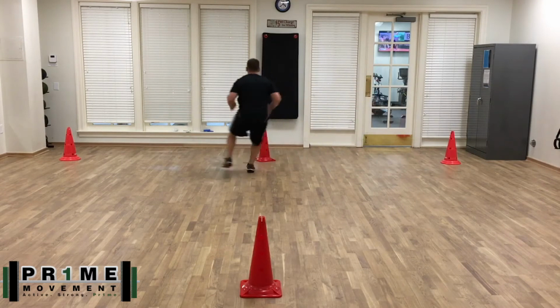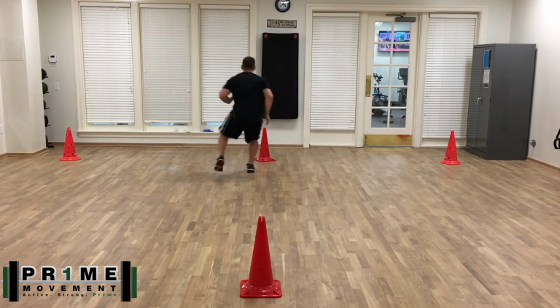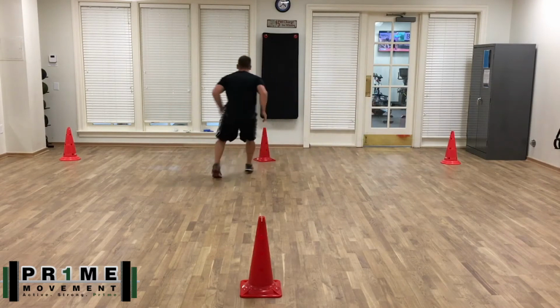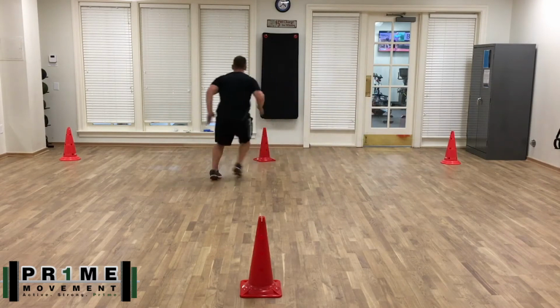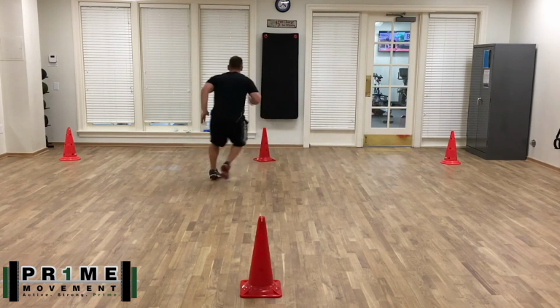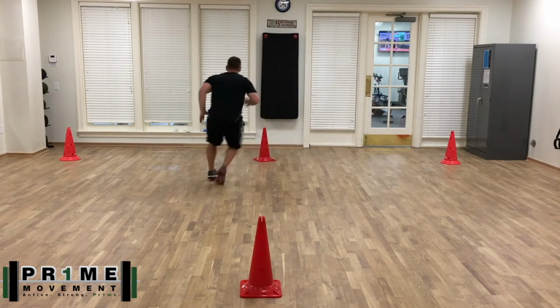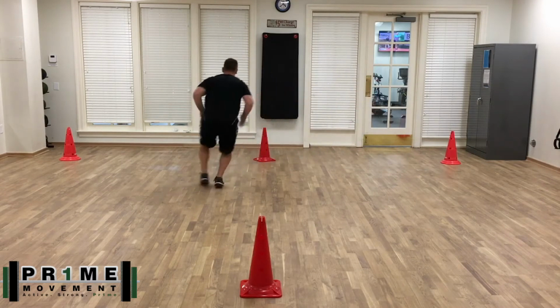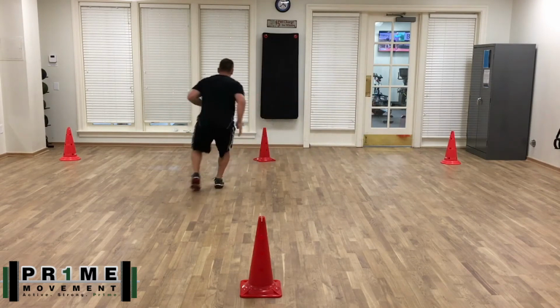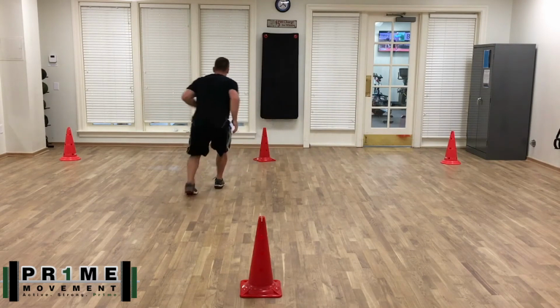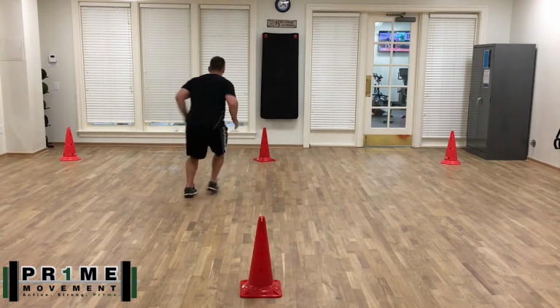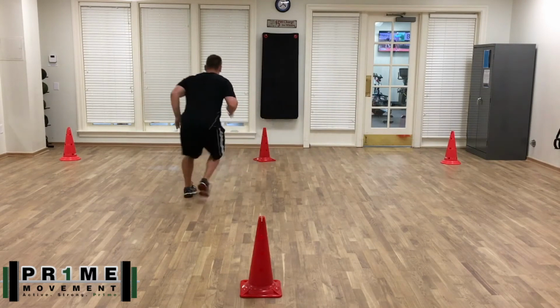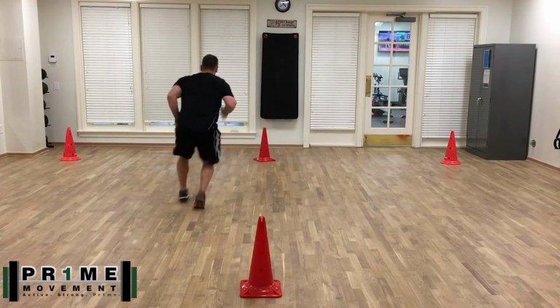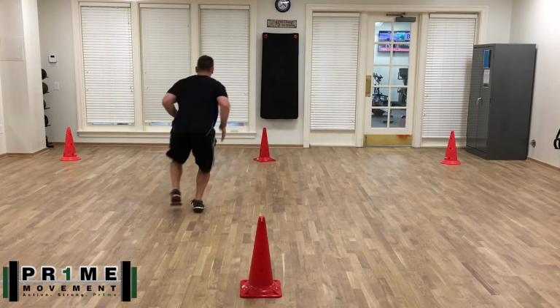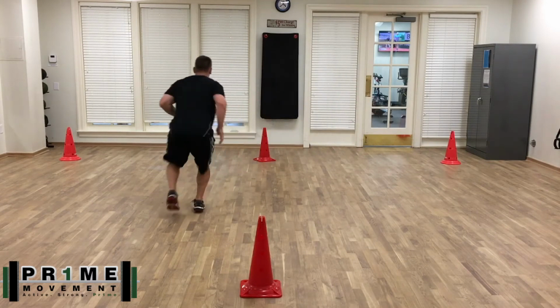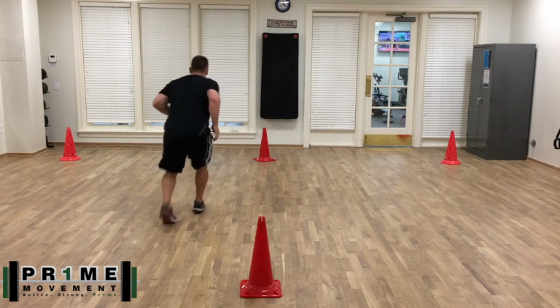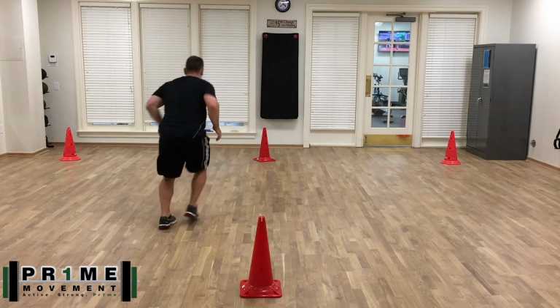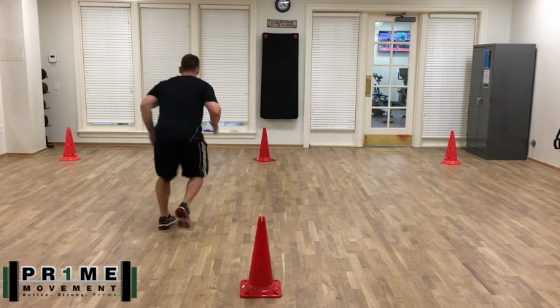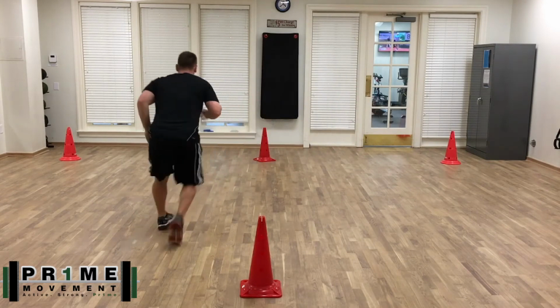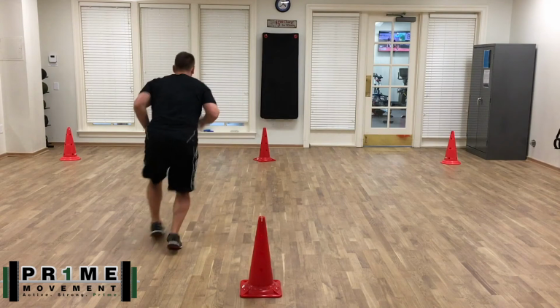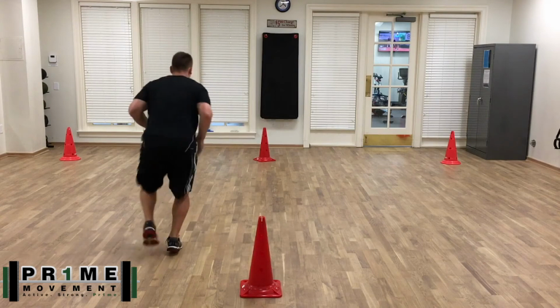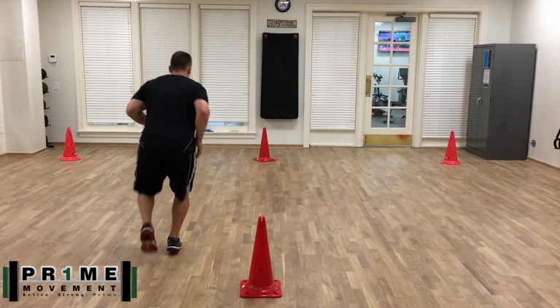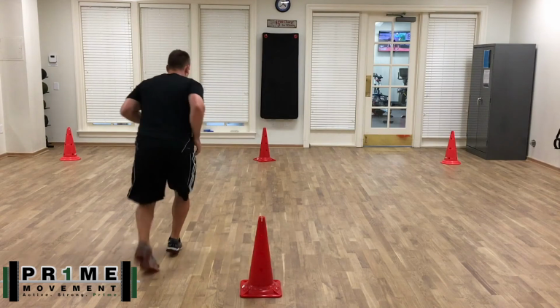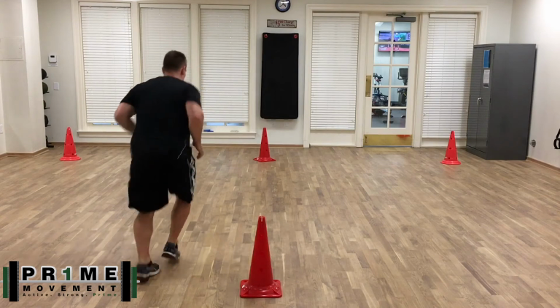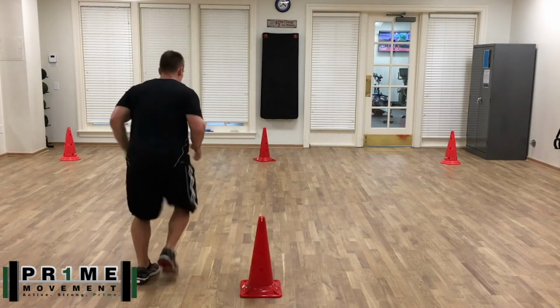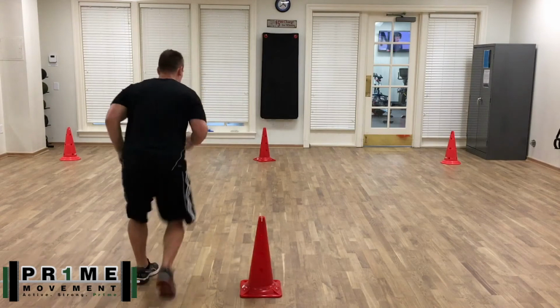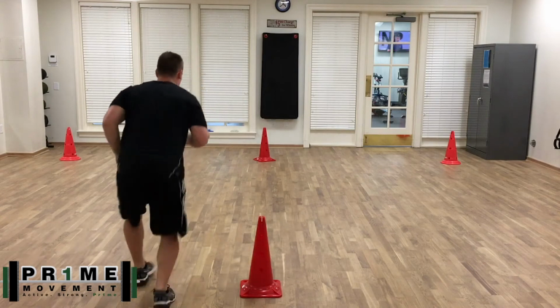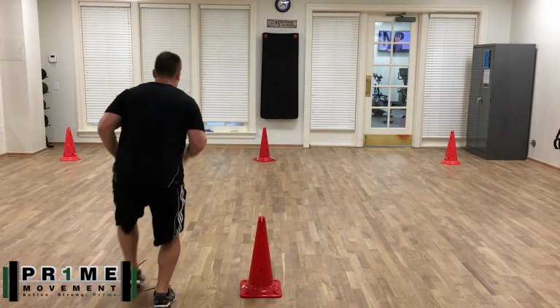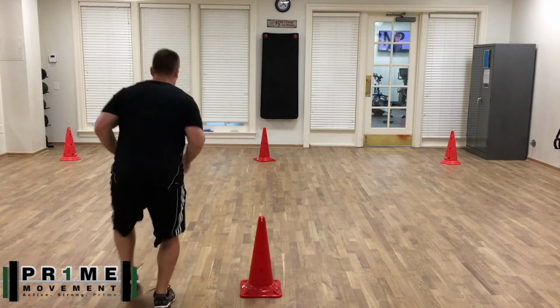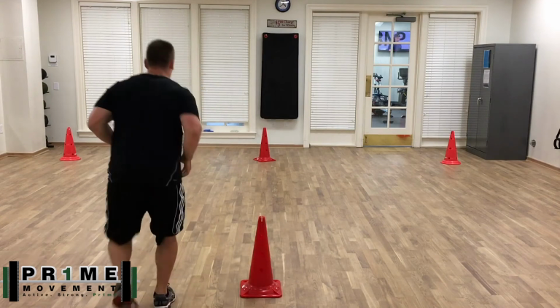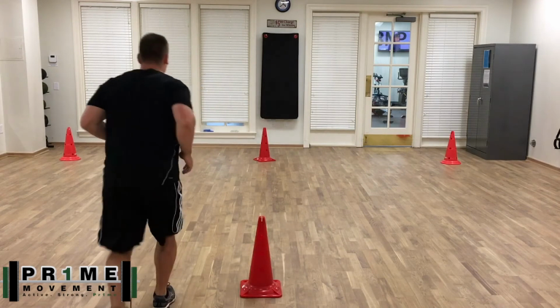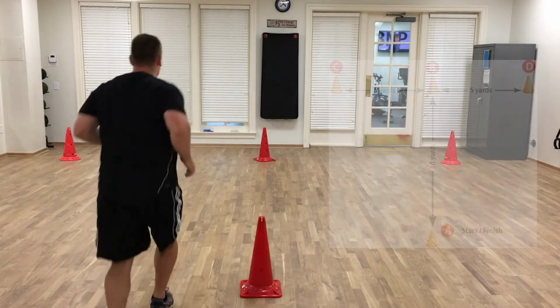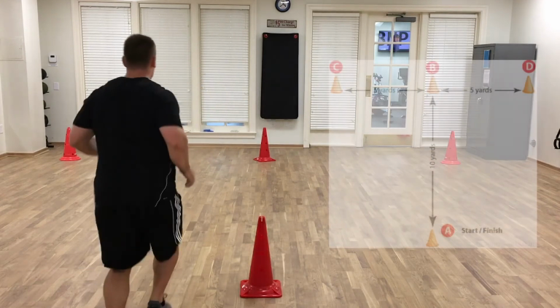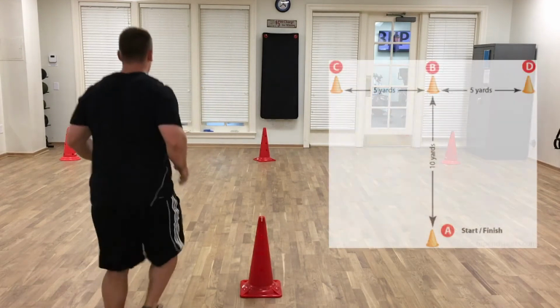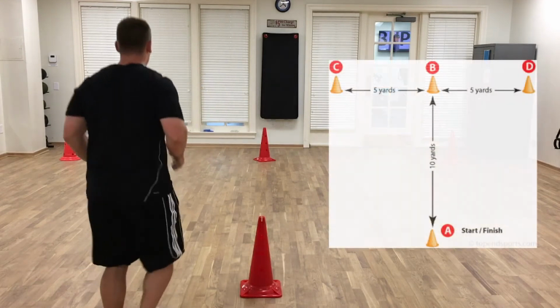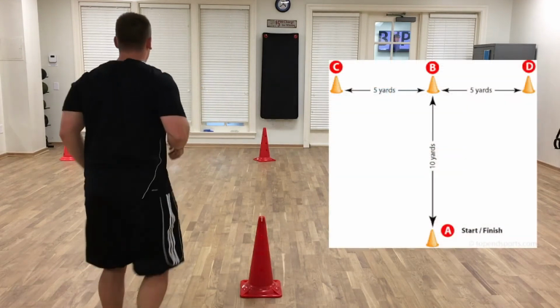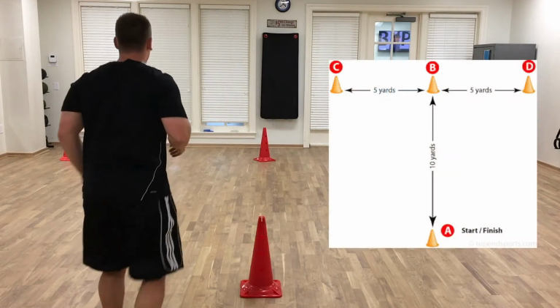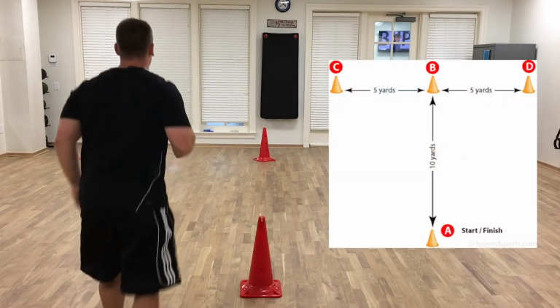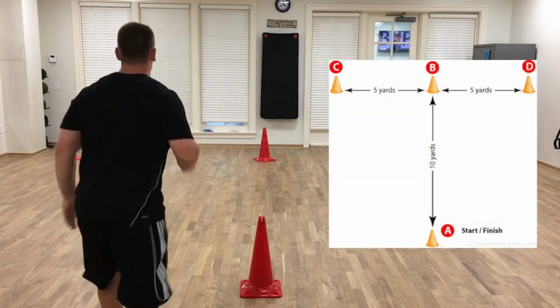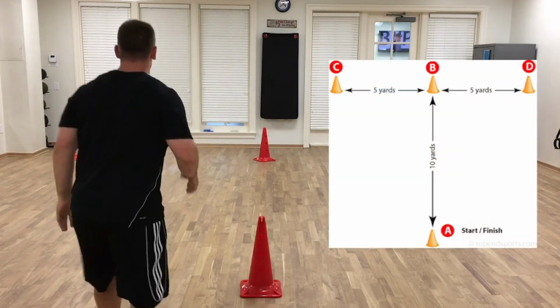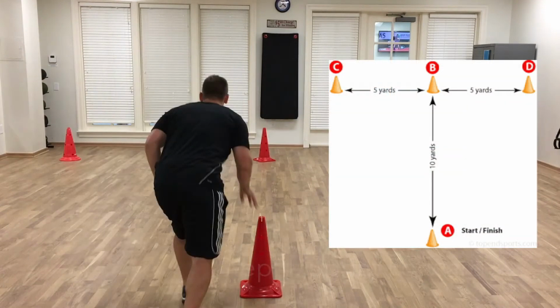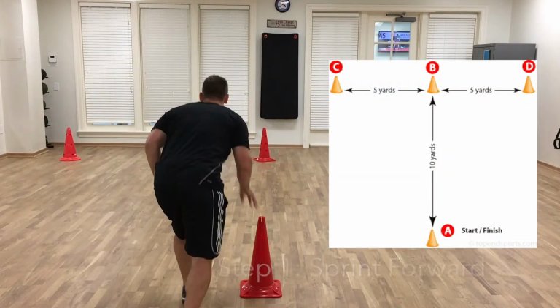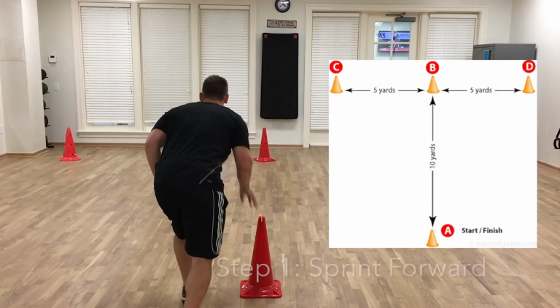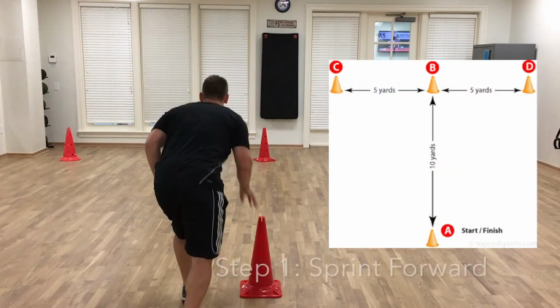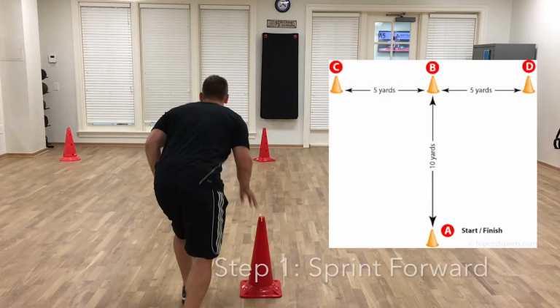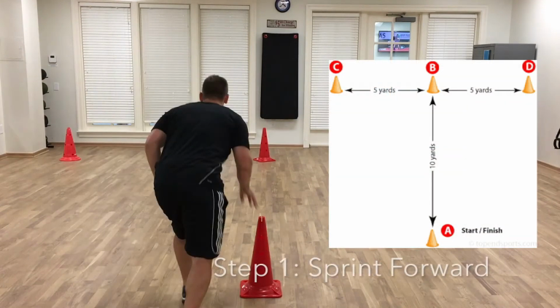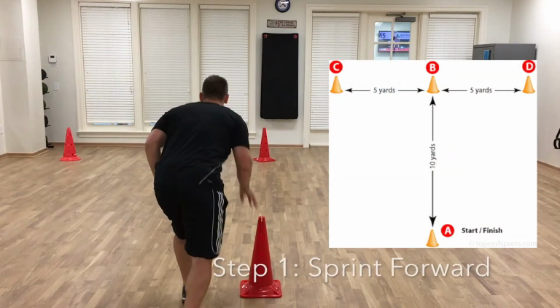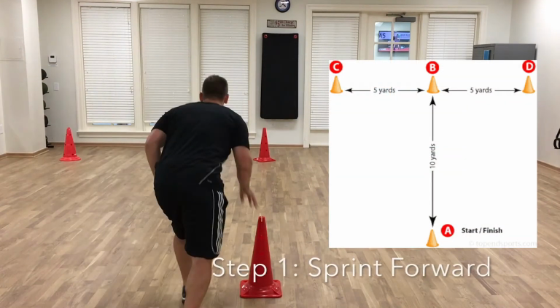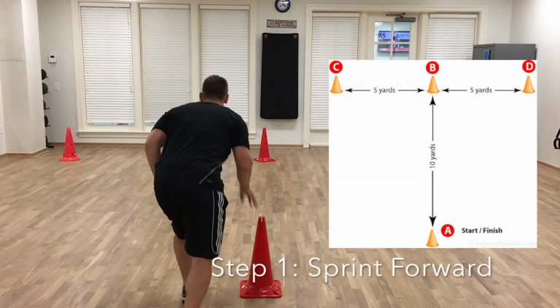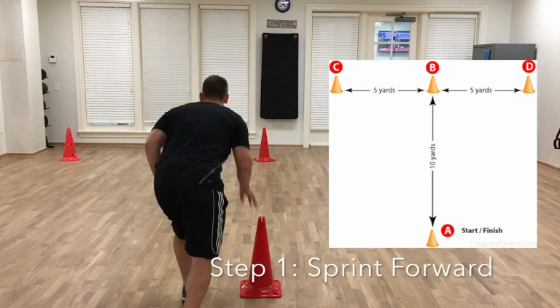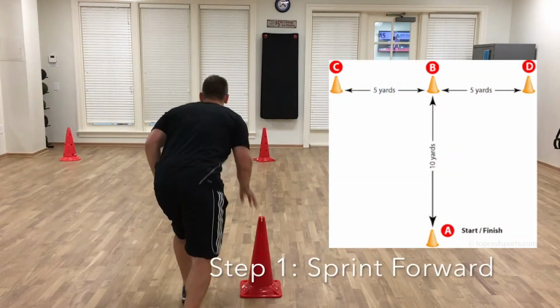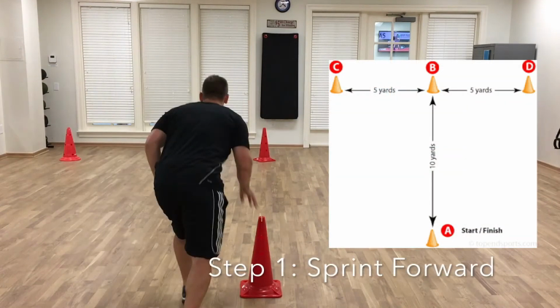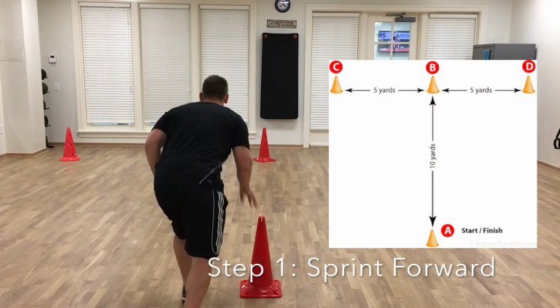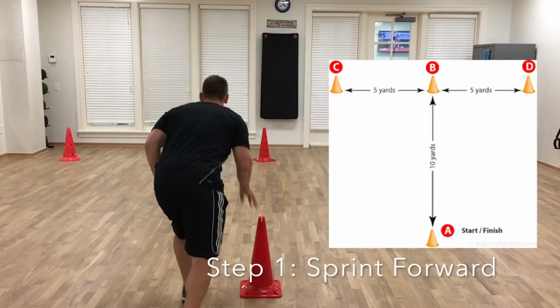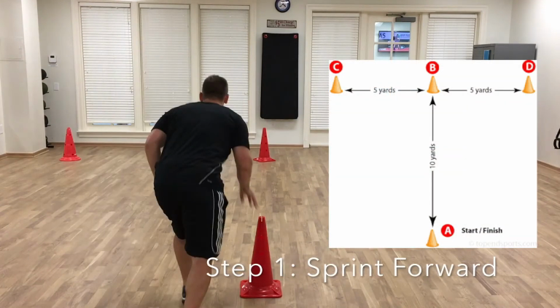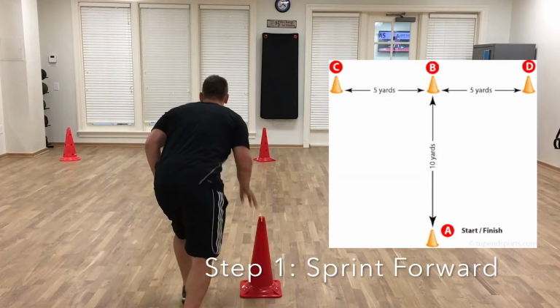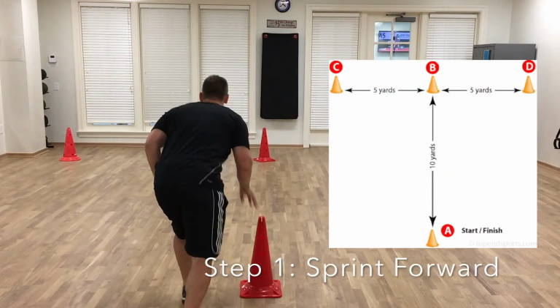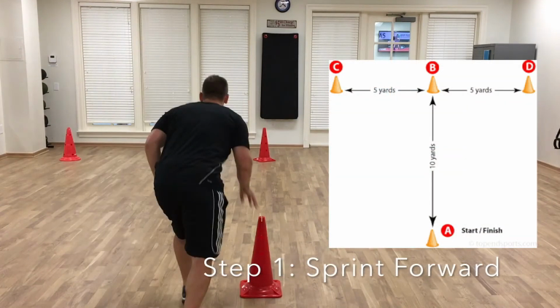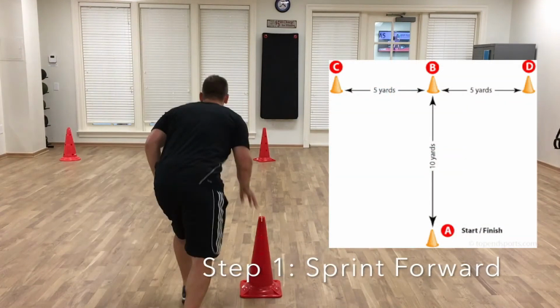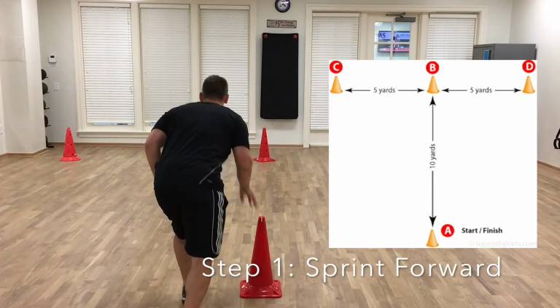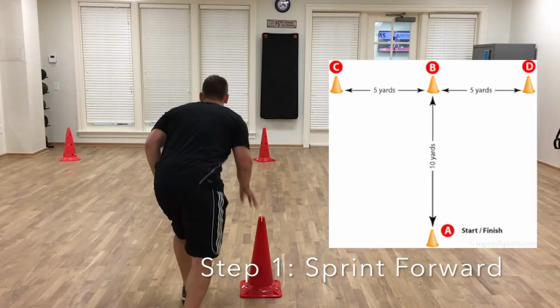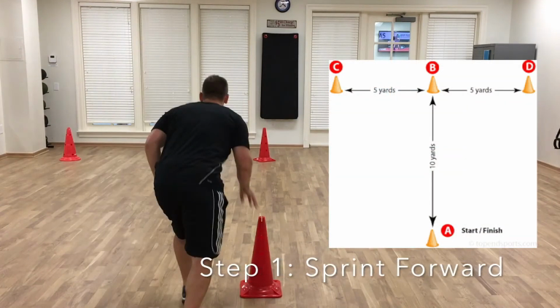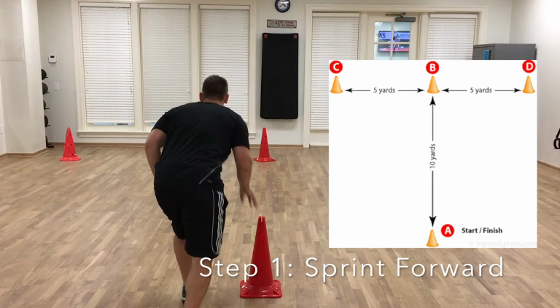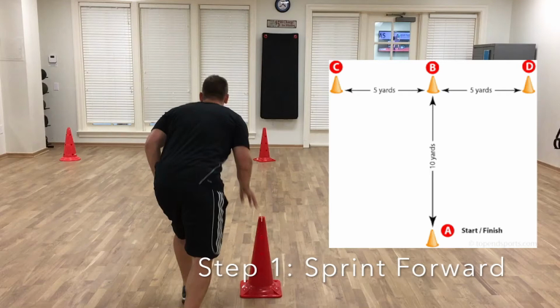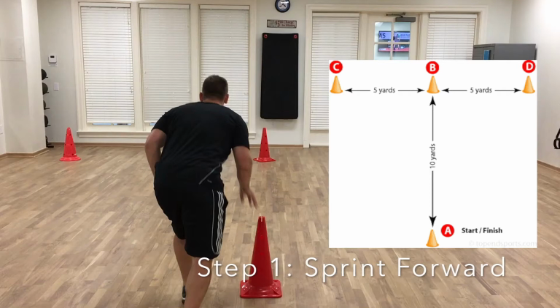The T-Test is a great way to assess your agility. Kind of like if you study for a test you'll do better — well, if you practice this, you'll actually improve upon your agility as well.